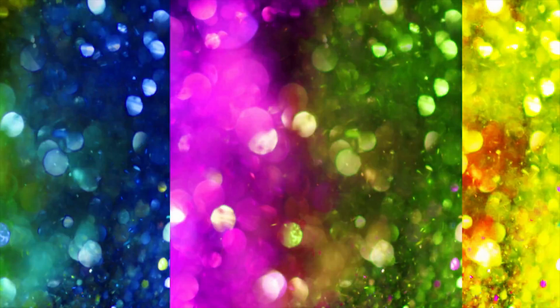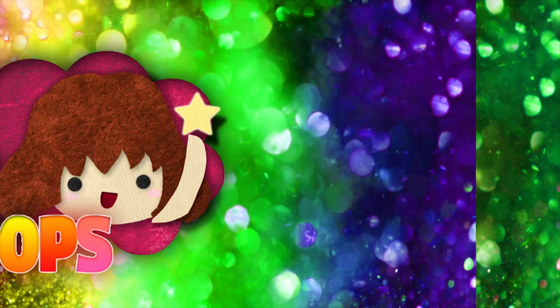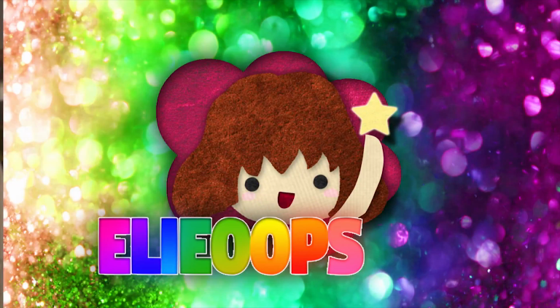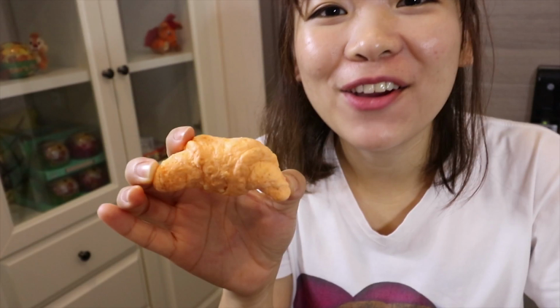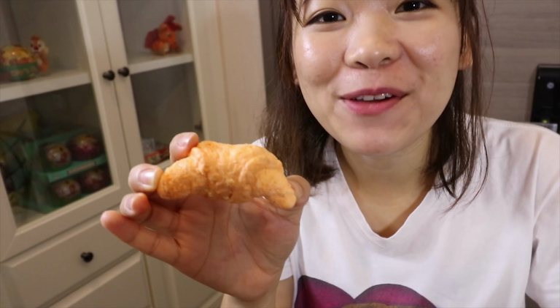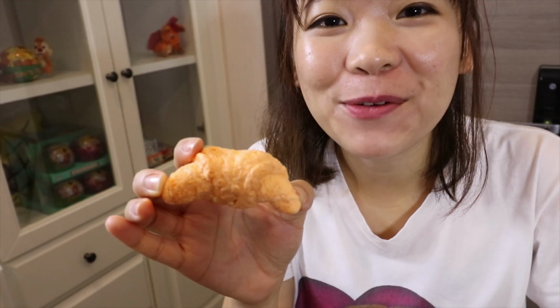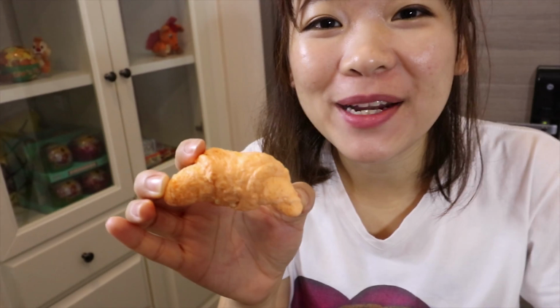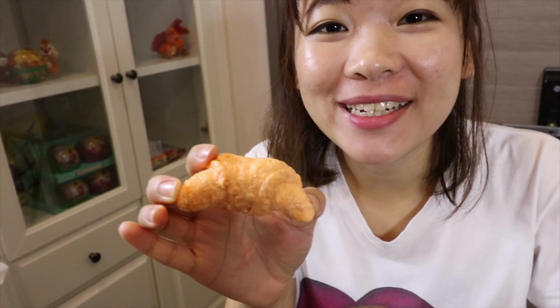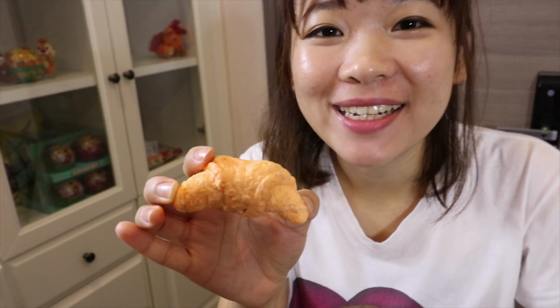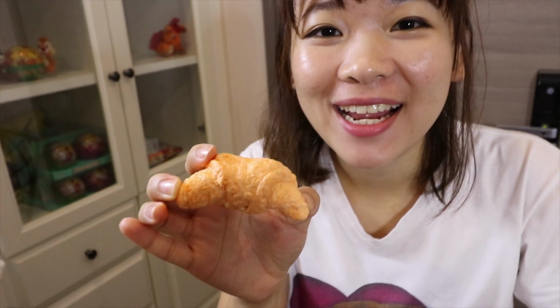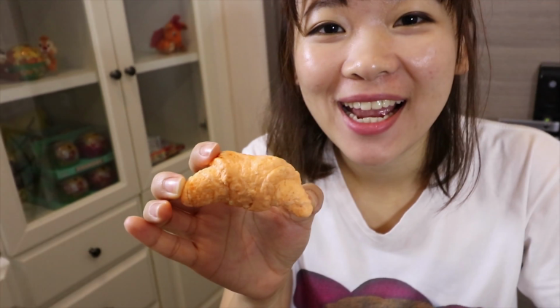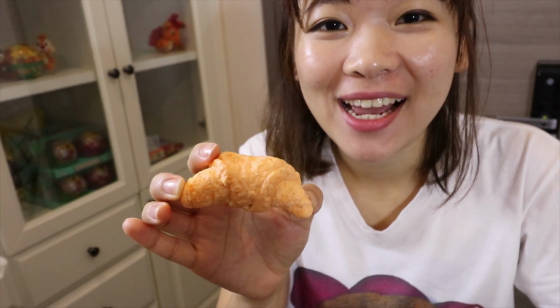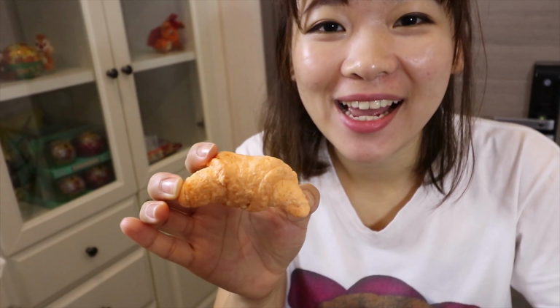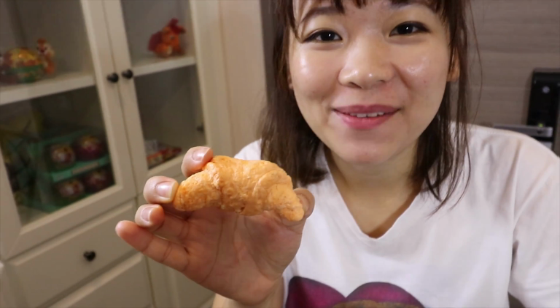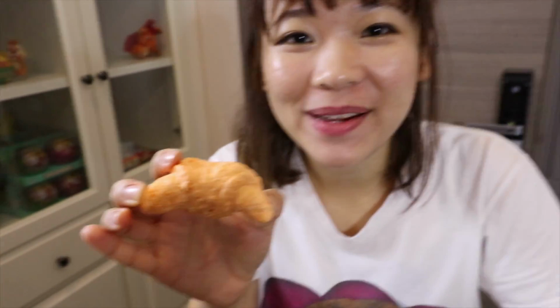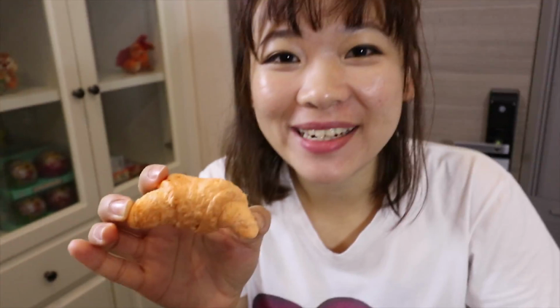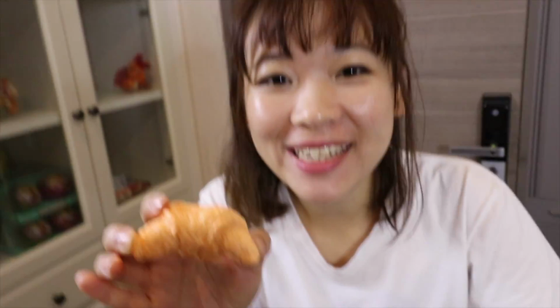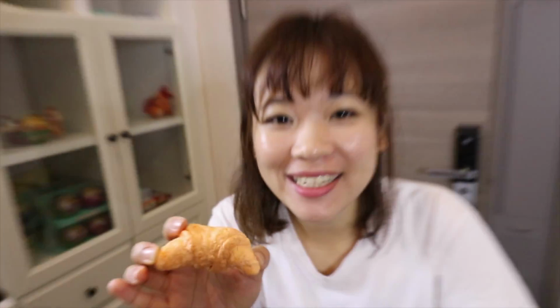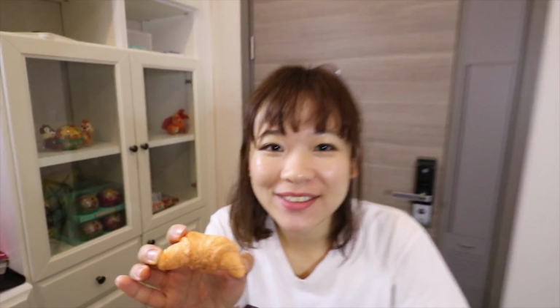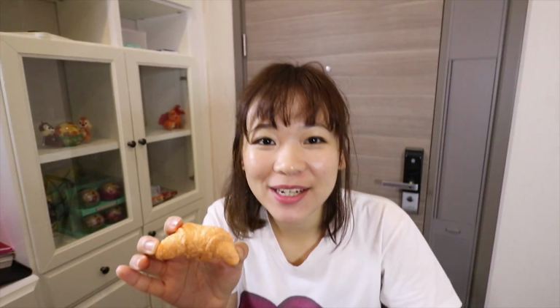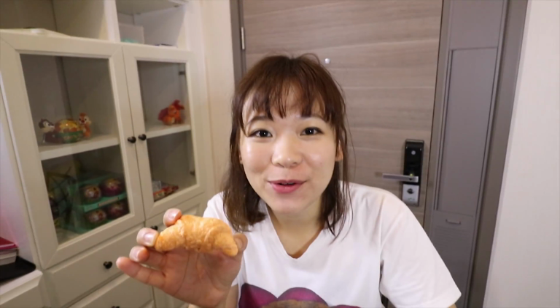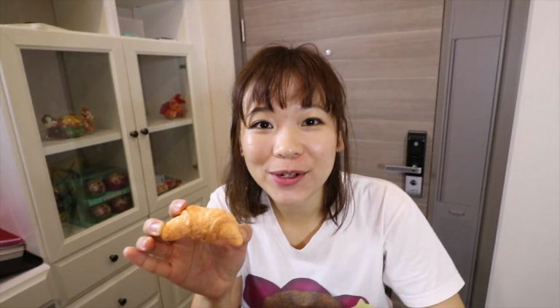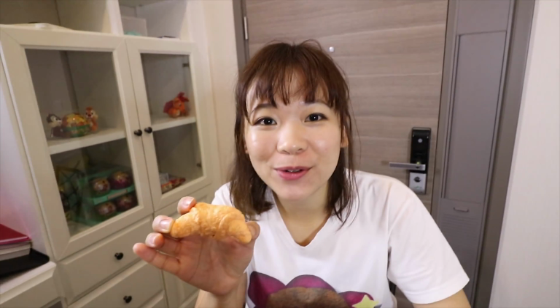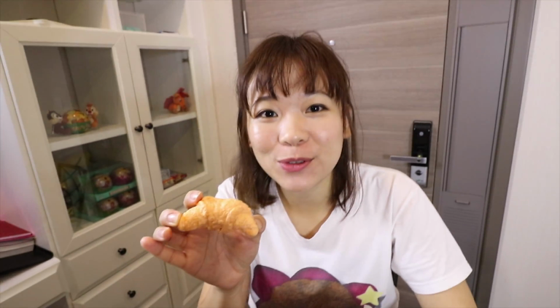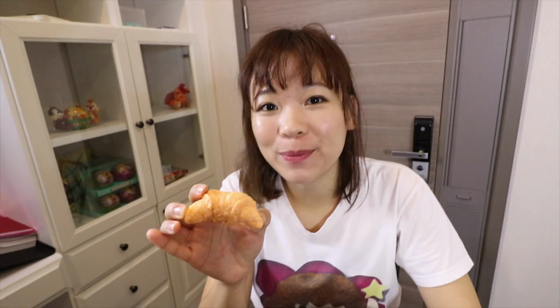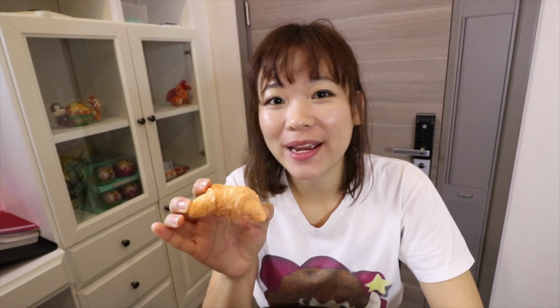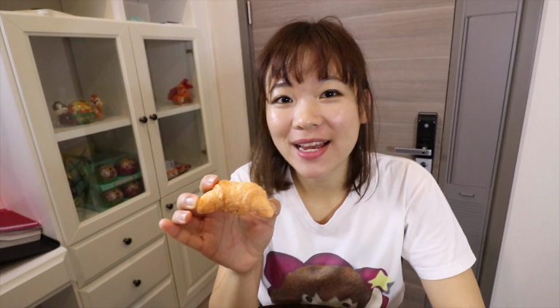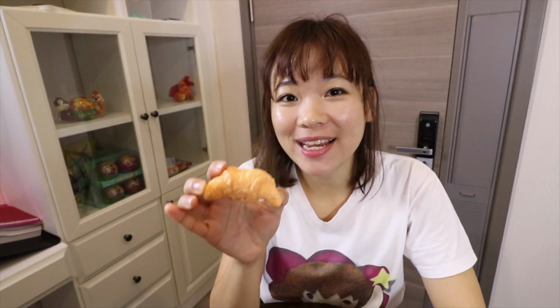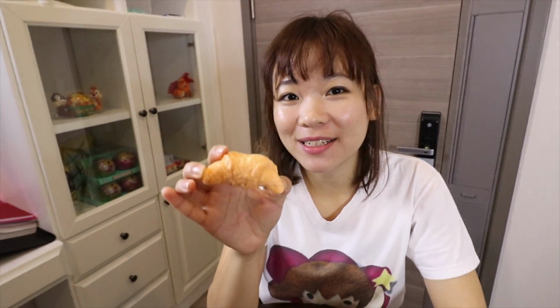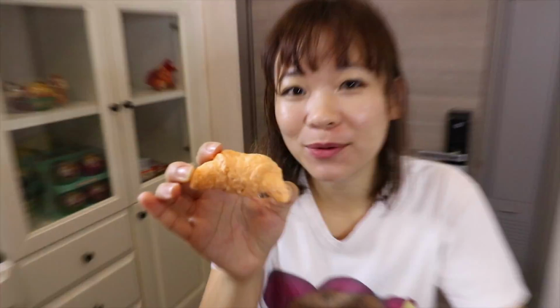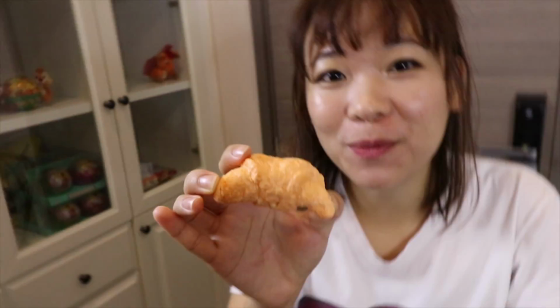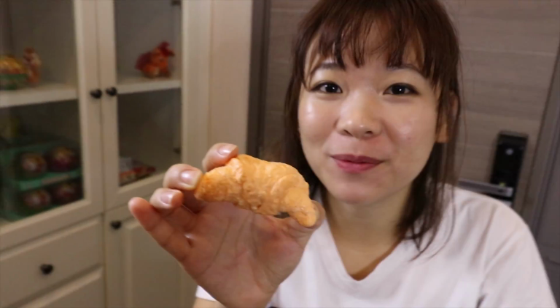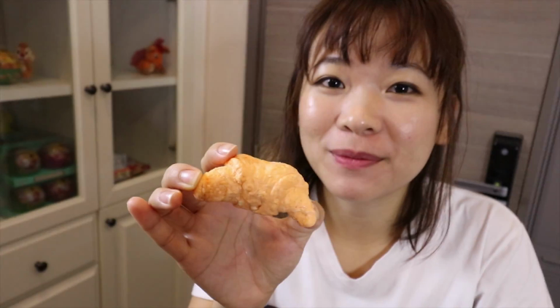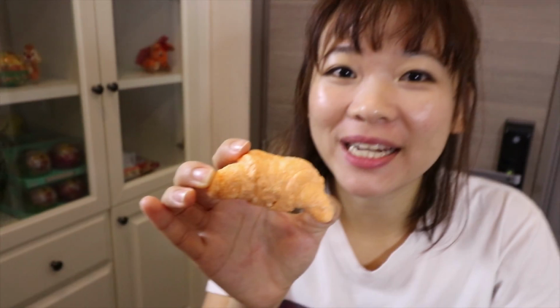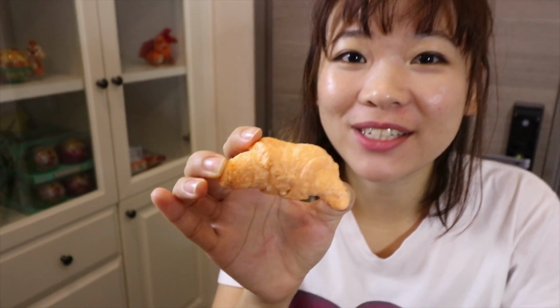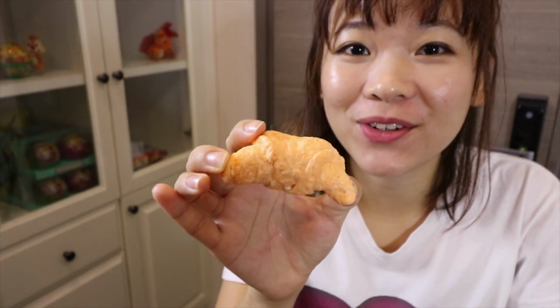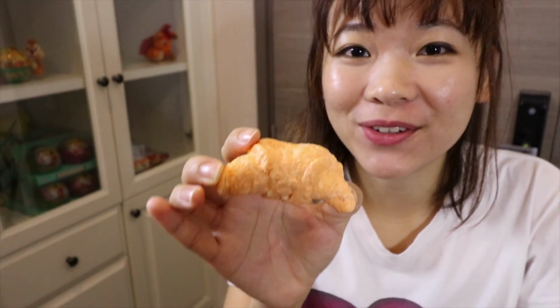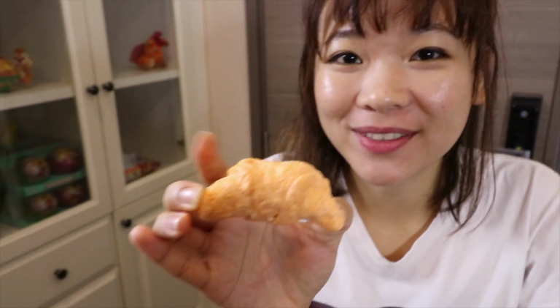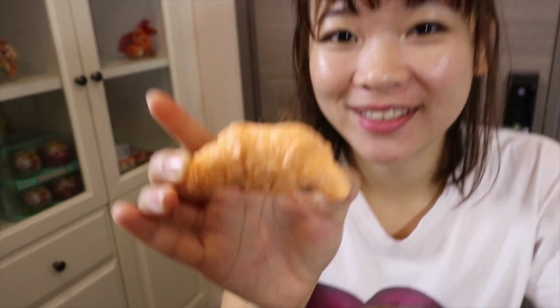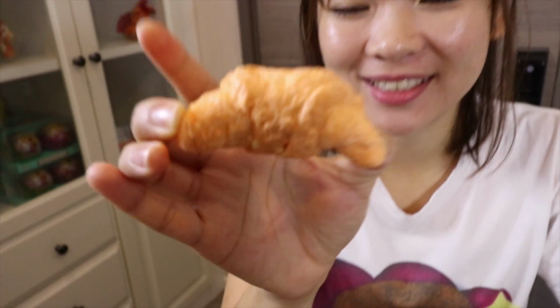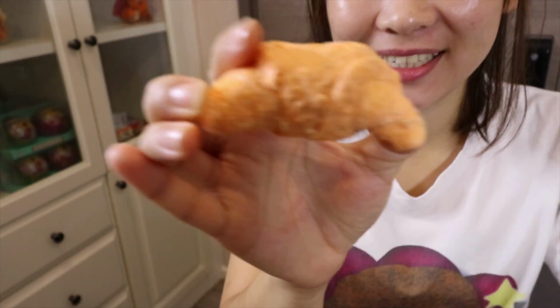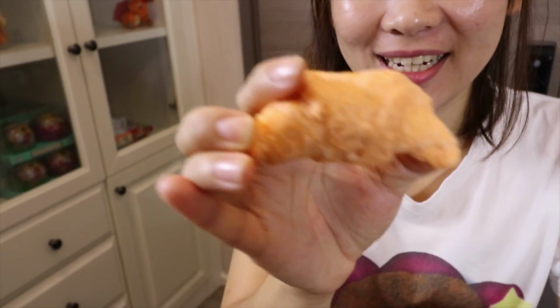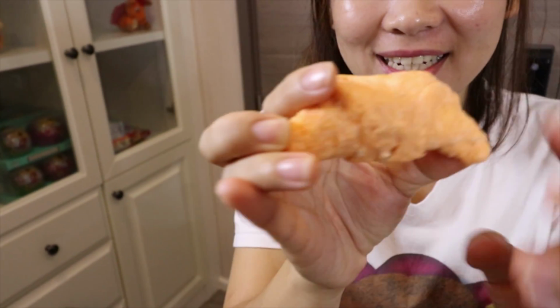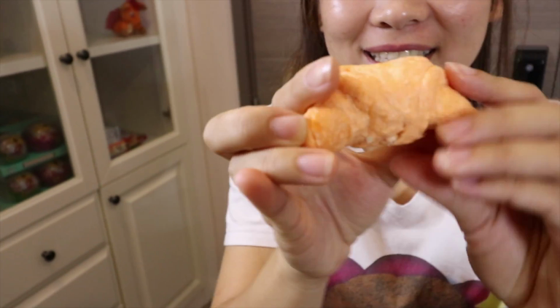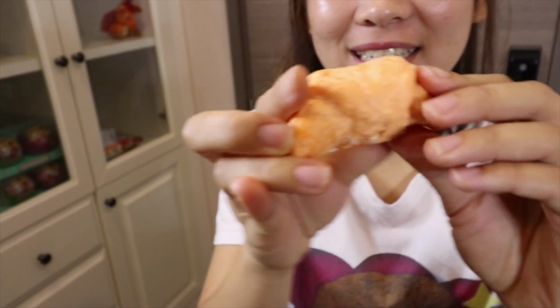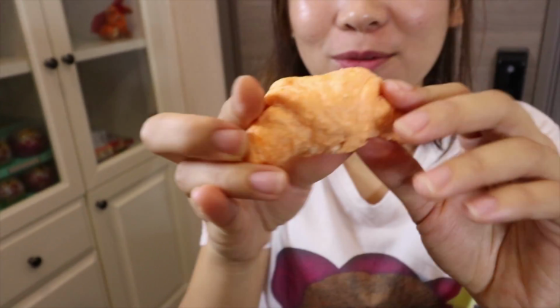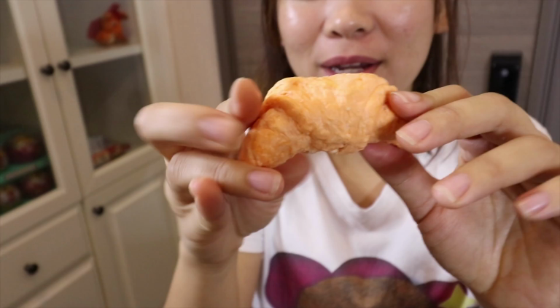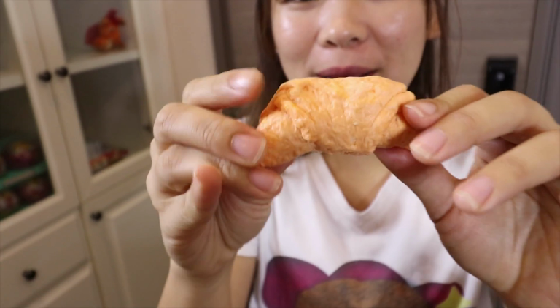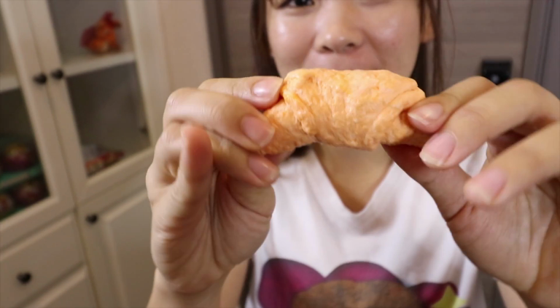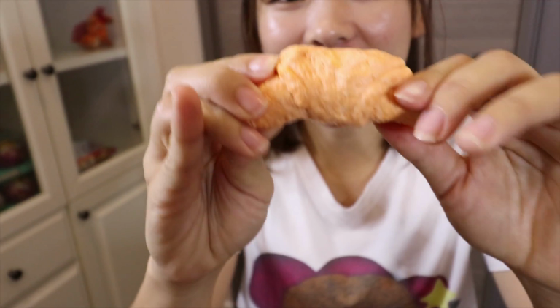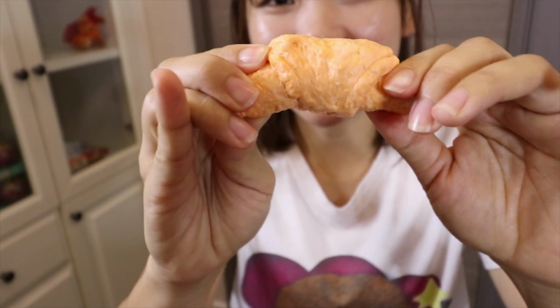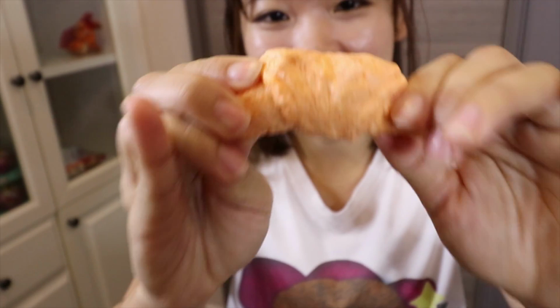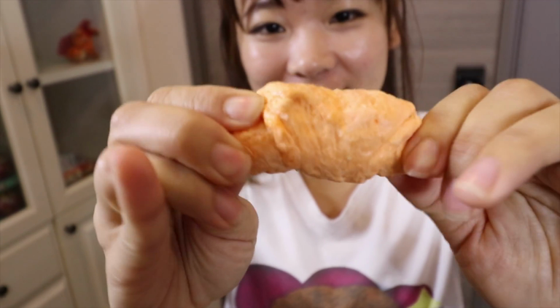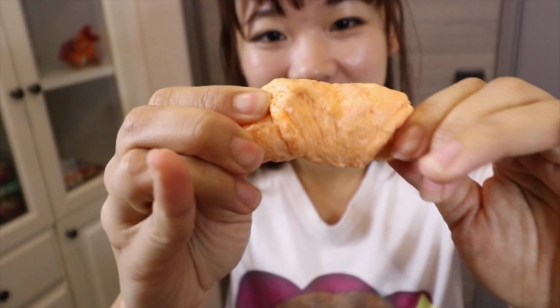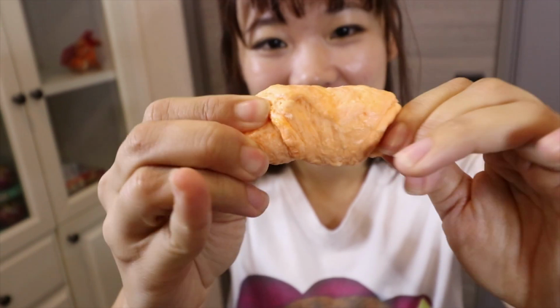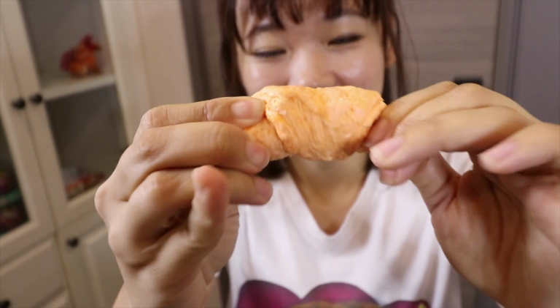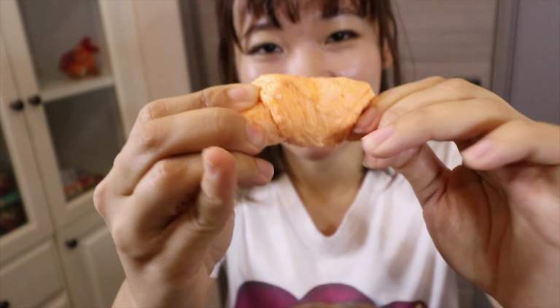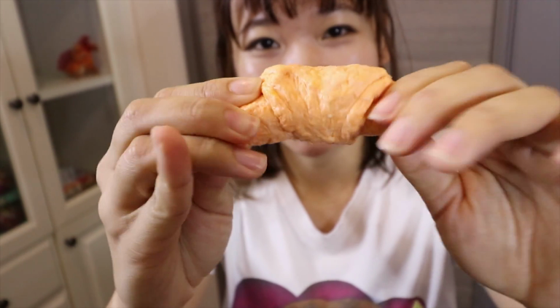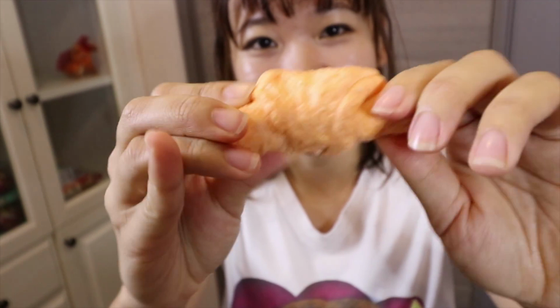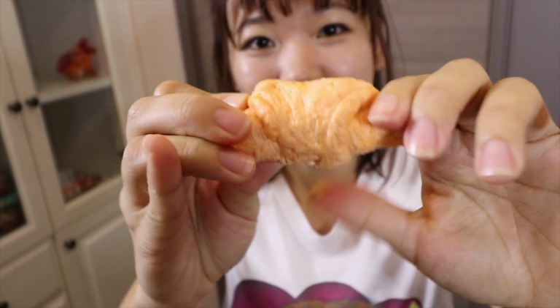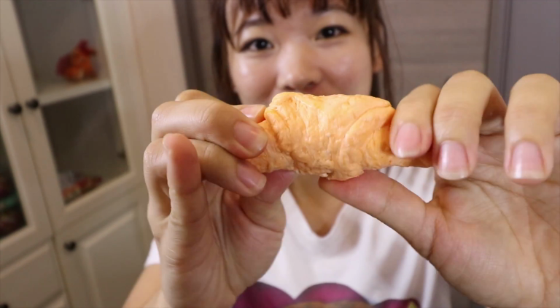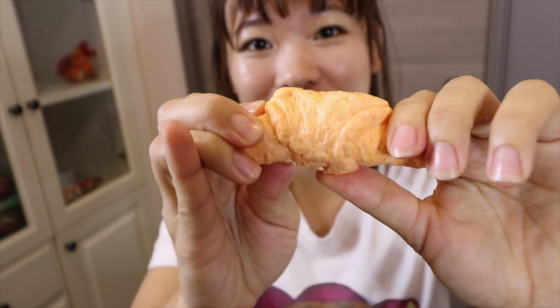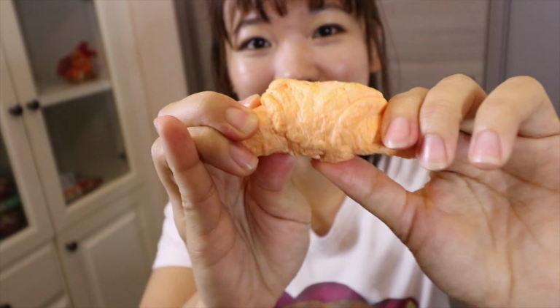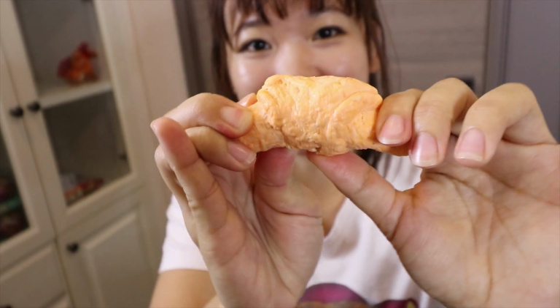Hello everyone, I'm Miley. Today we are going to make edible playdoh. This is what I make — it's a croissant.